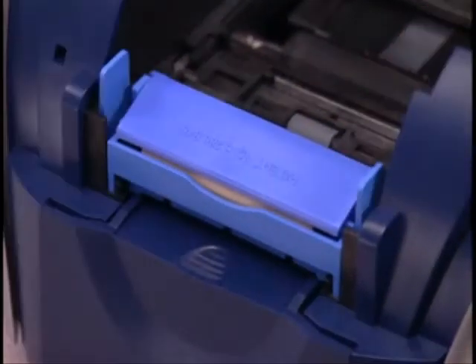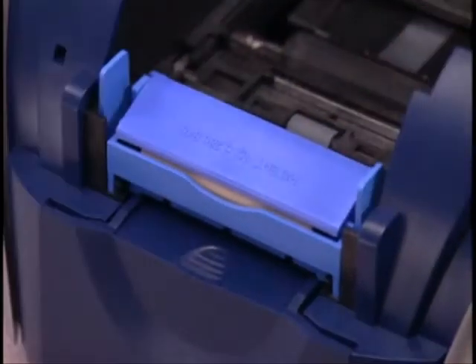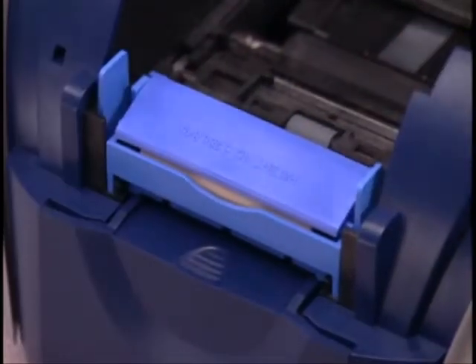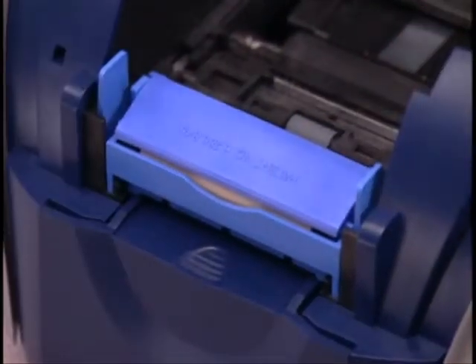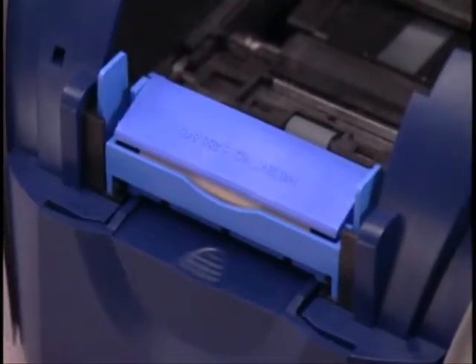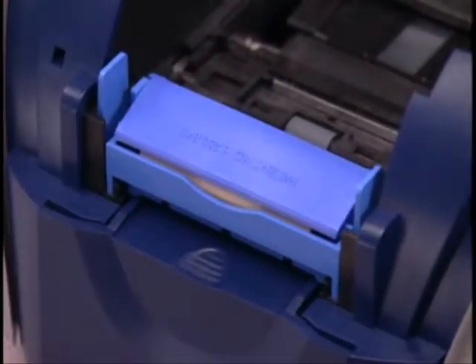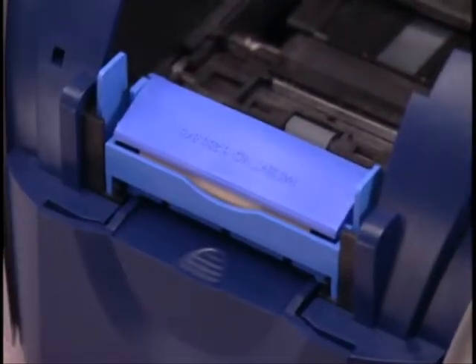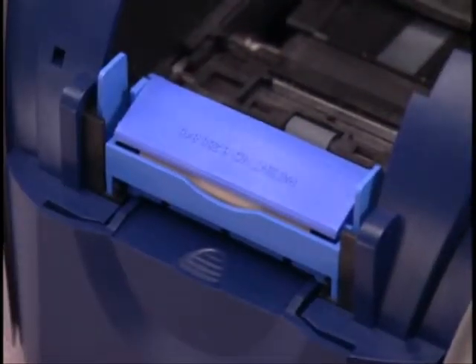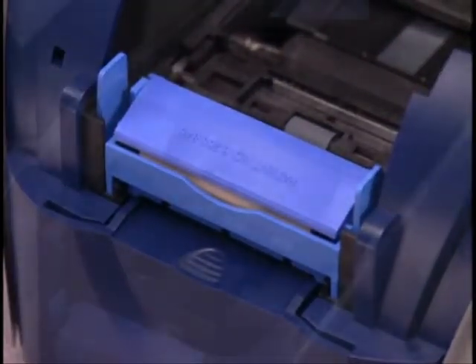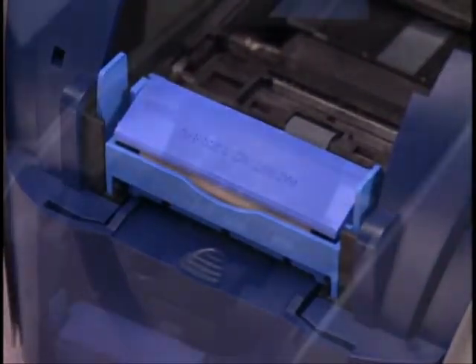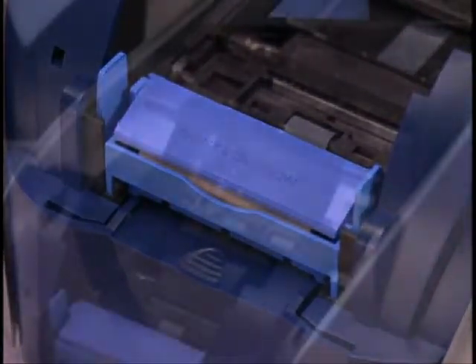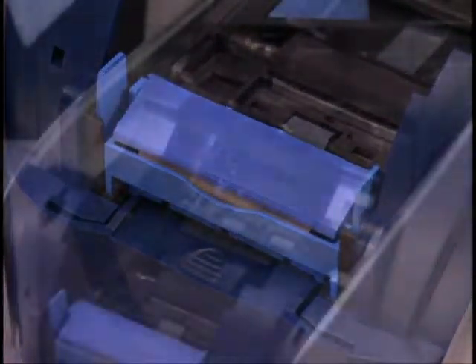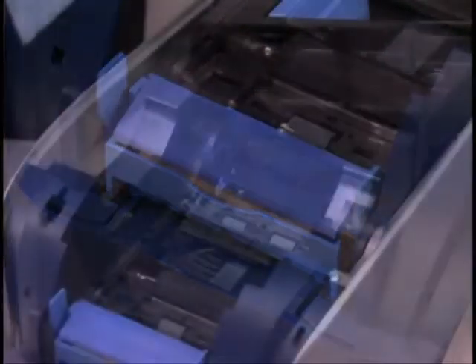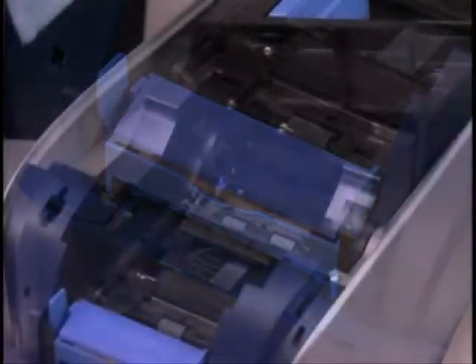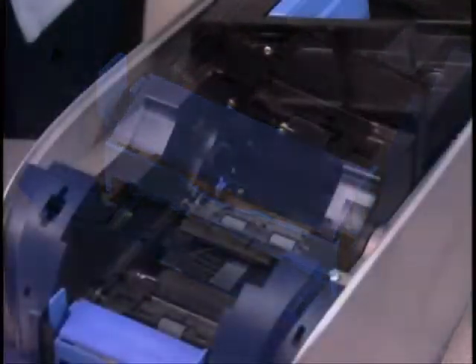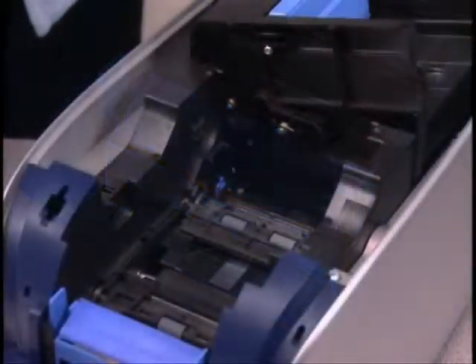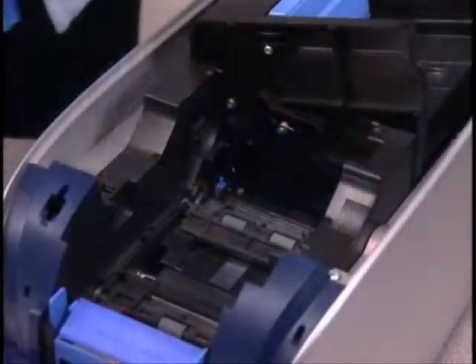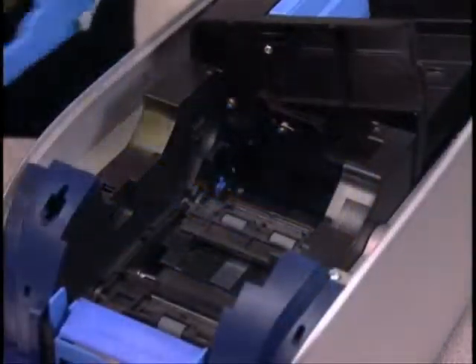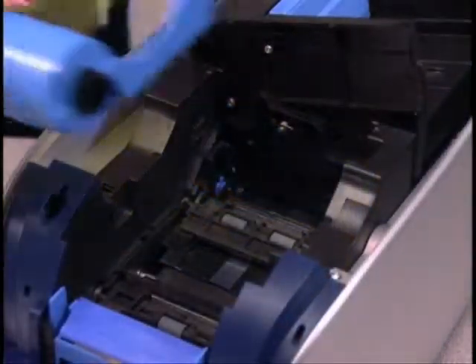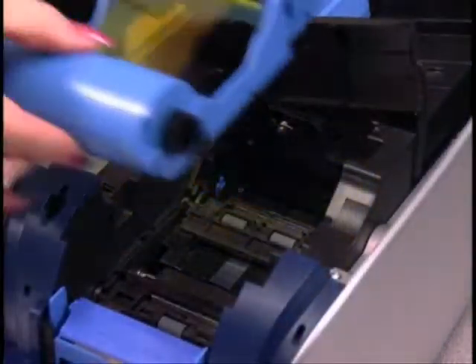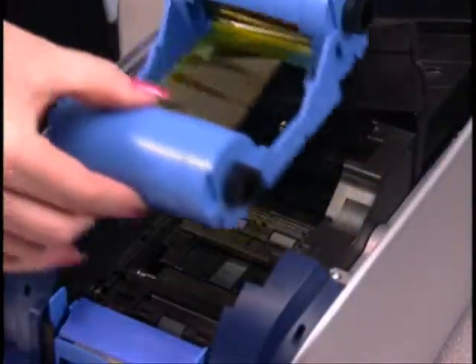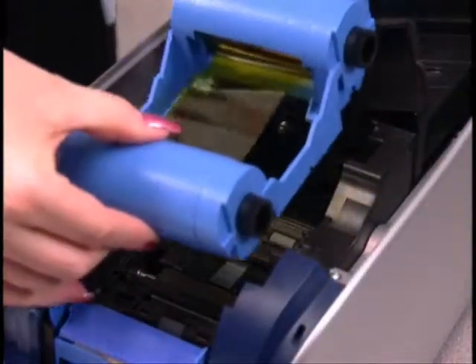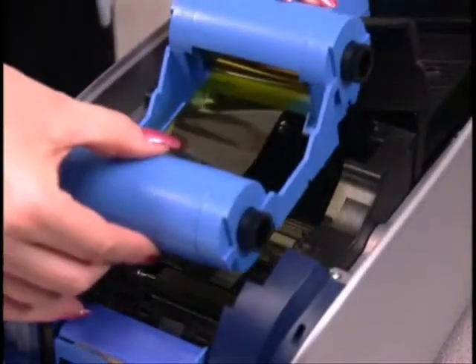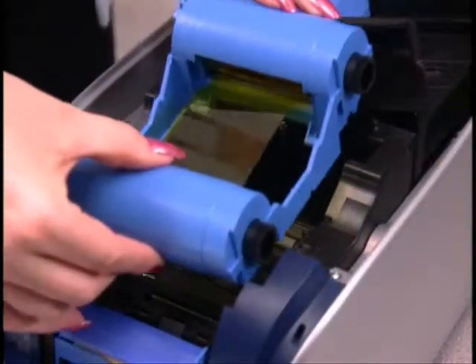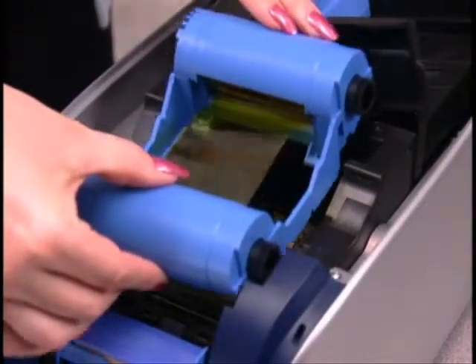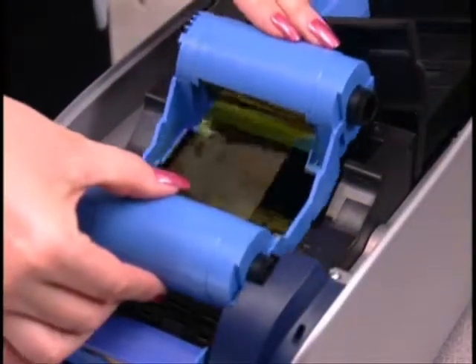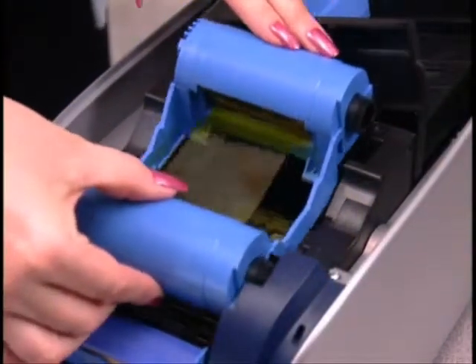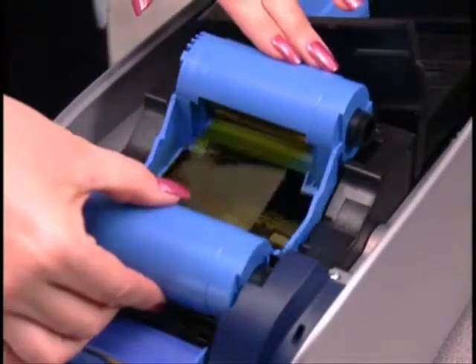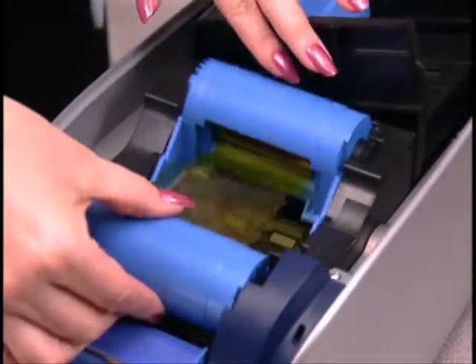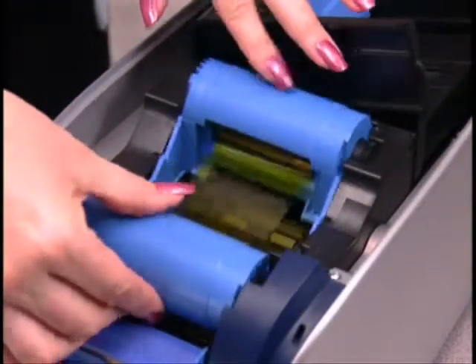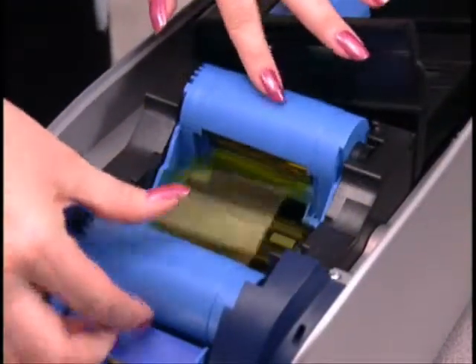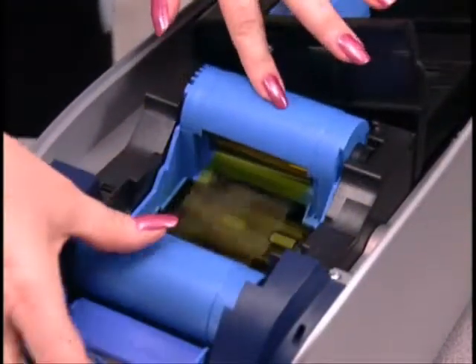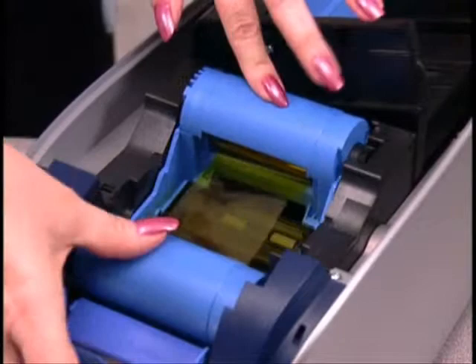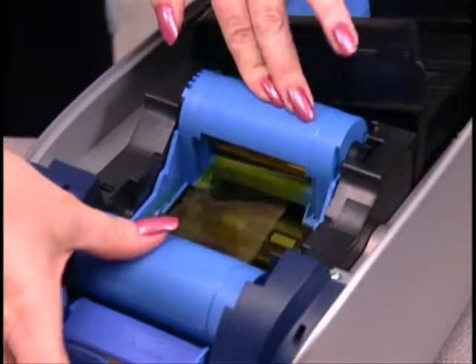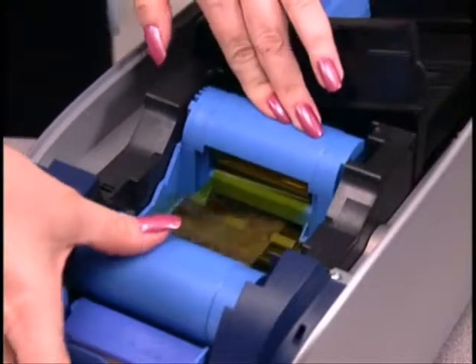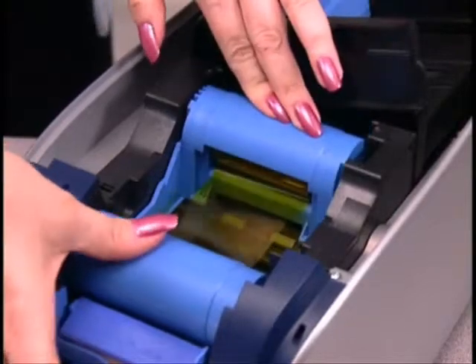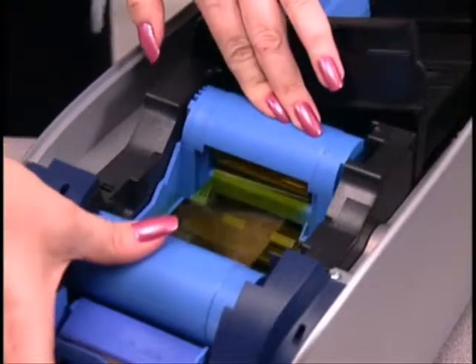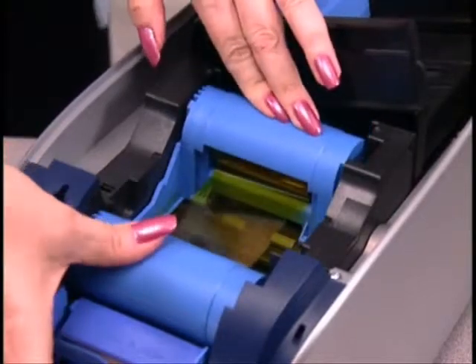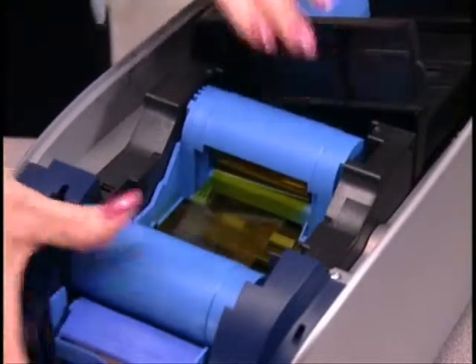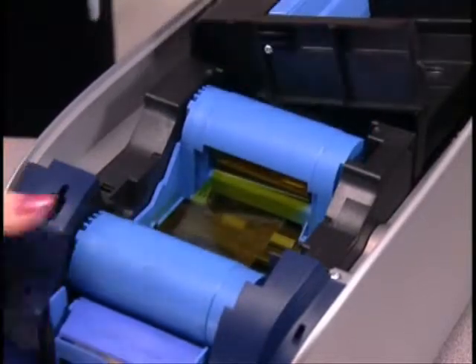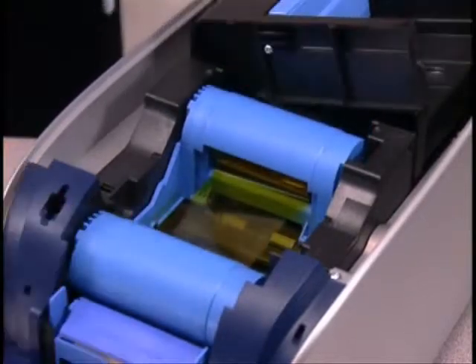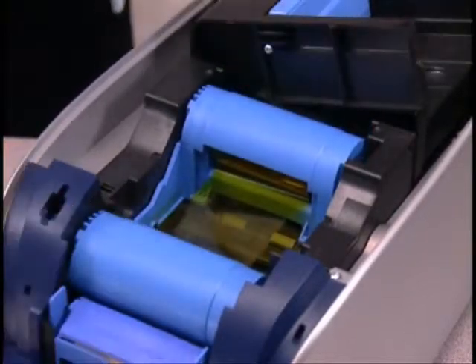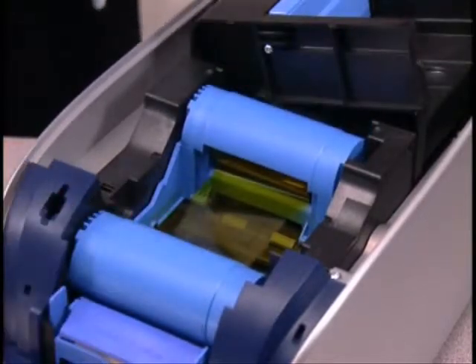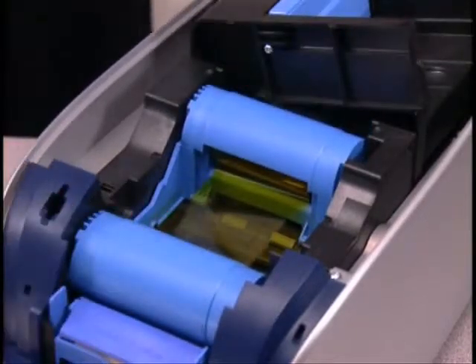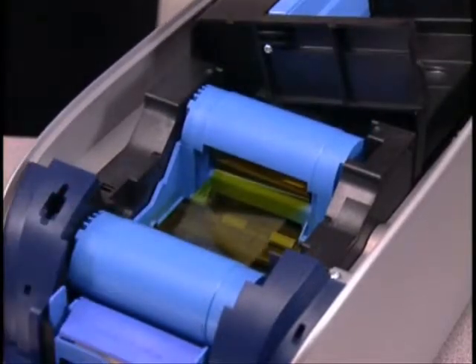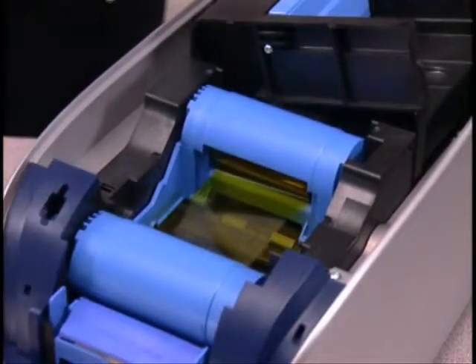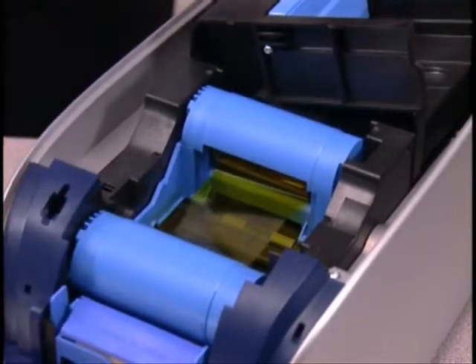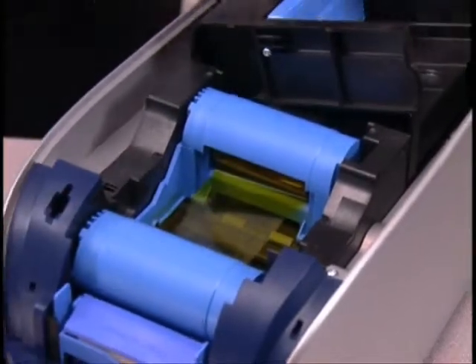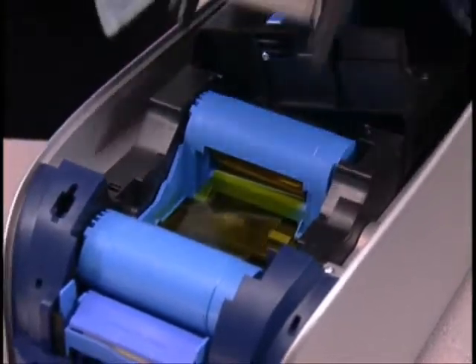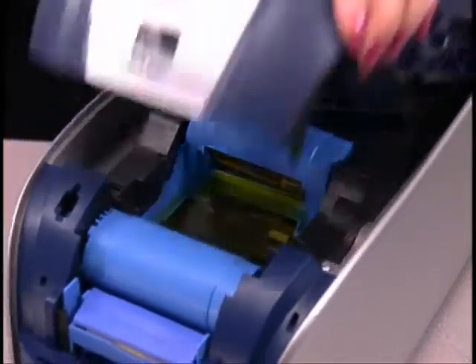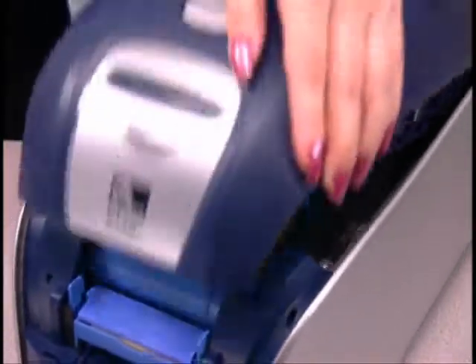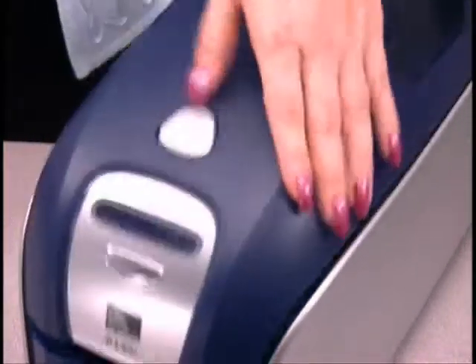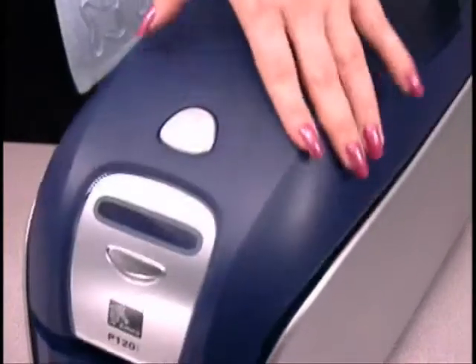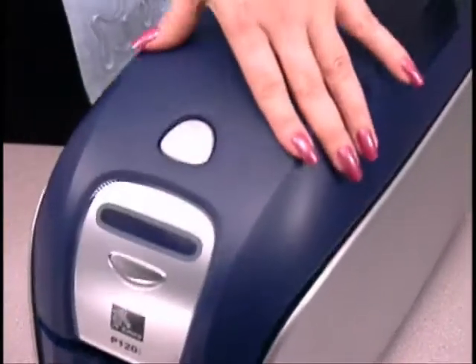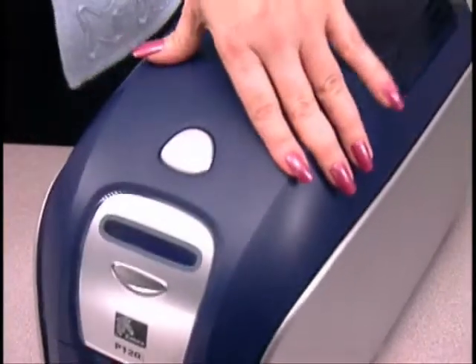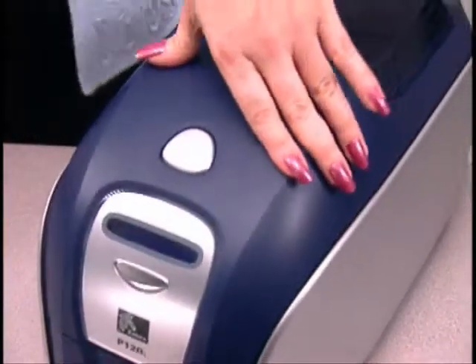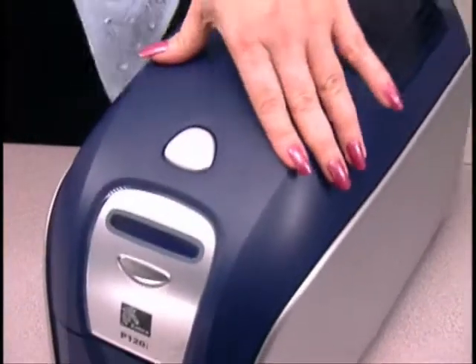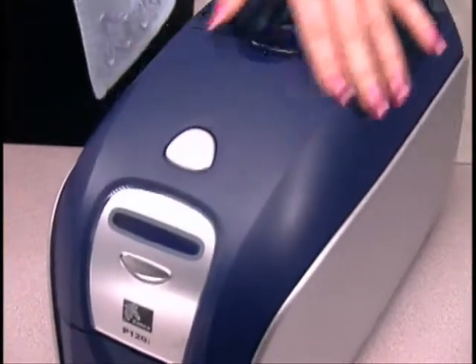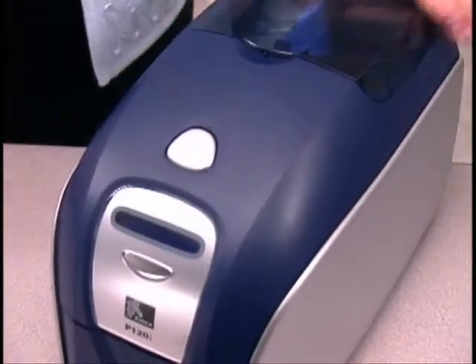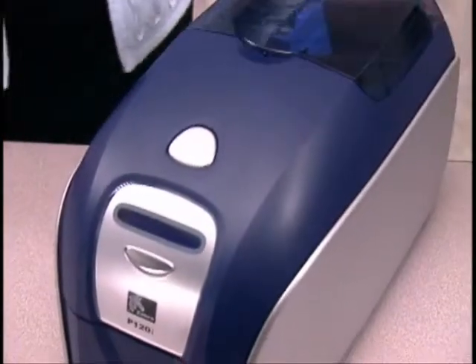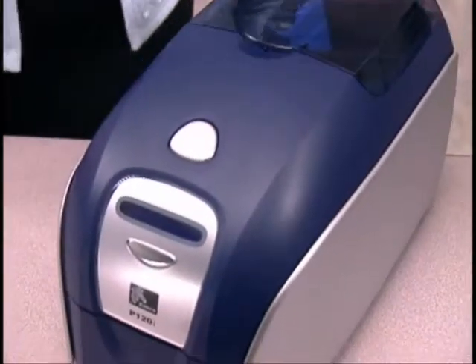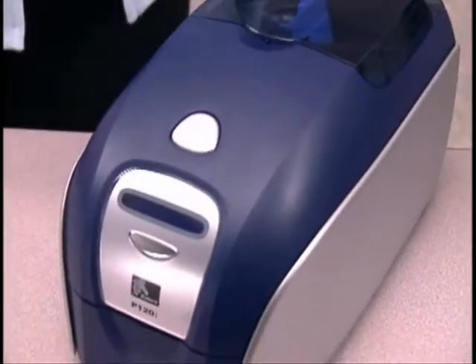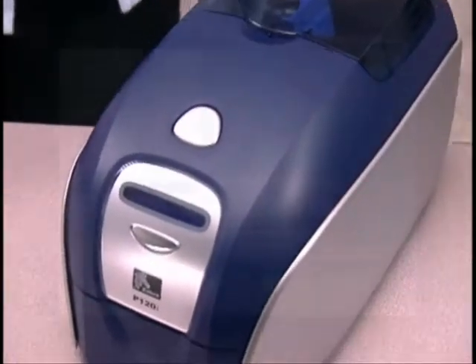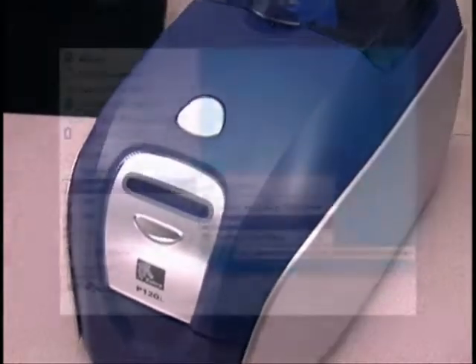Now you can reload the ribbon cartridge and close the lid. The last step is to switch to single feed mode.